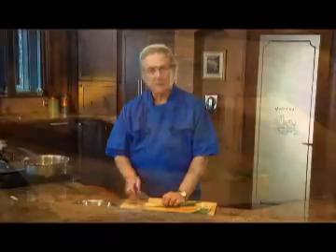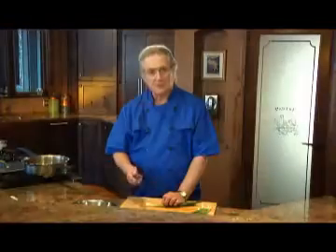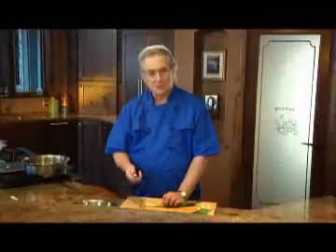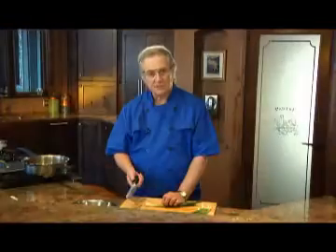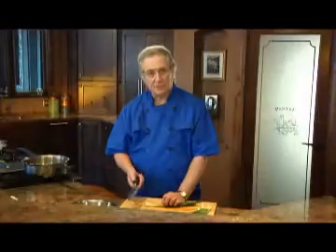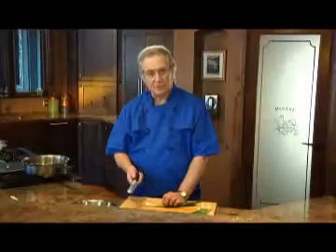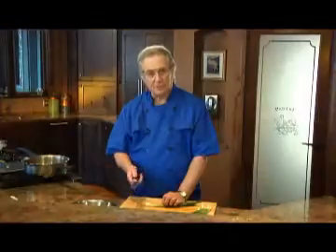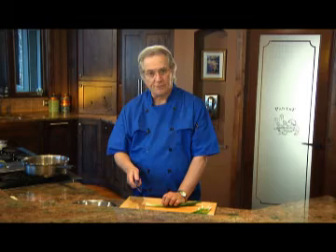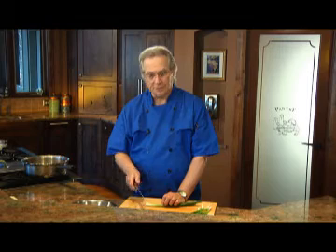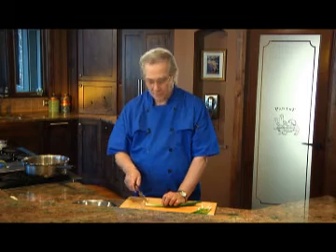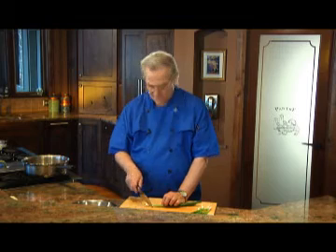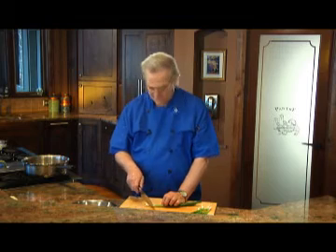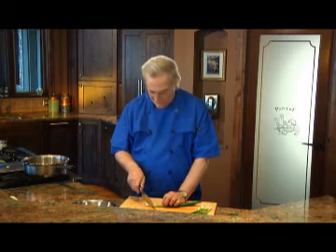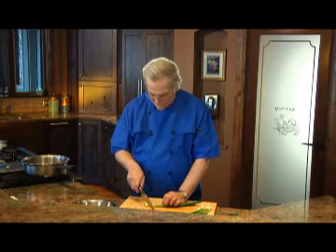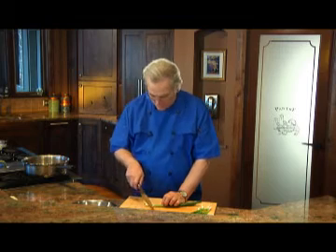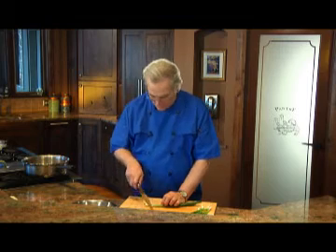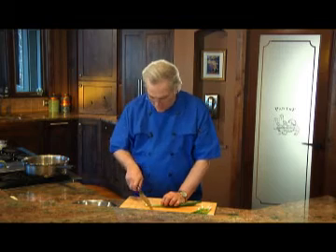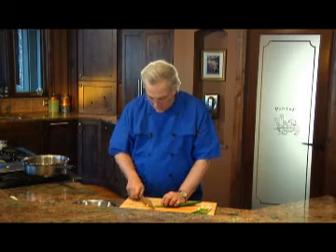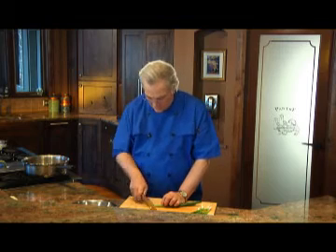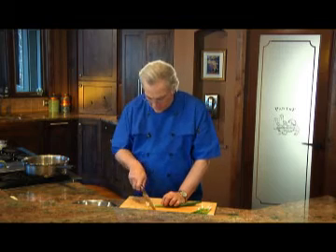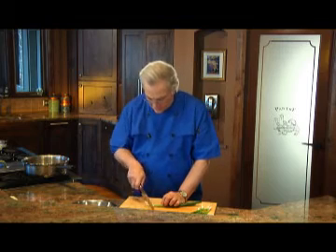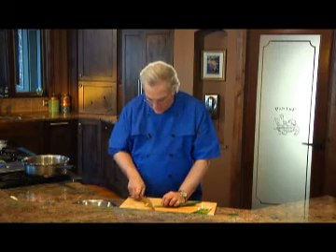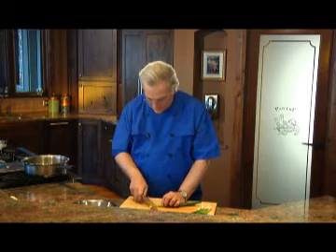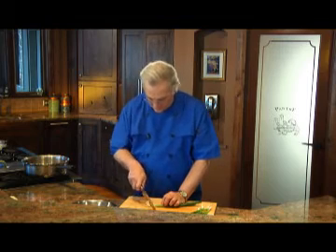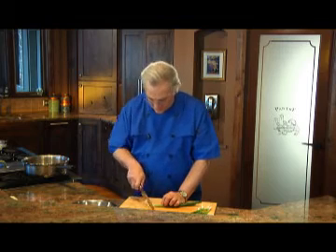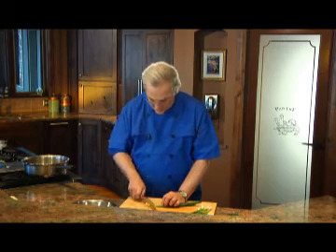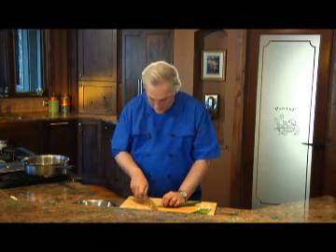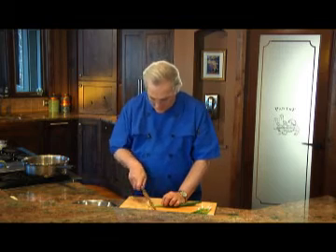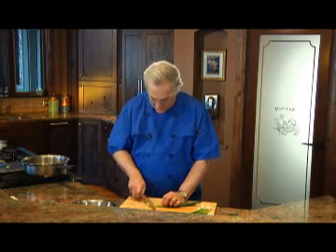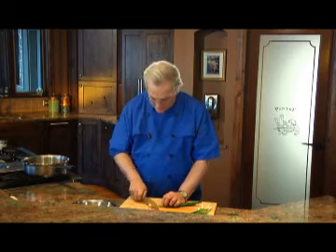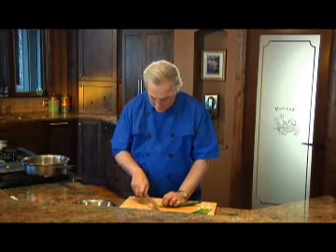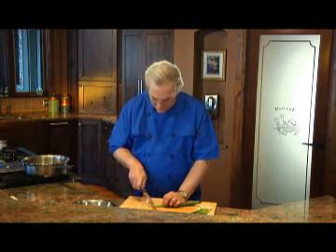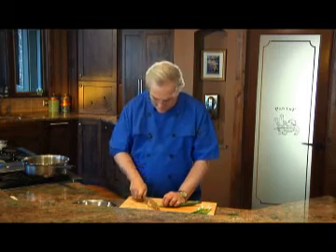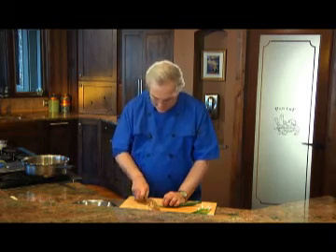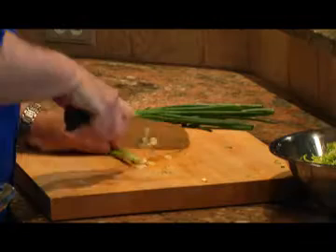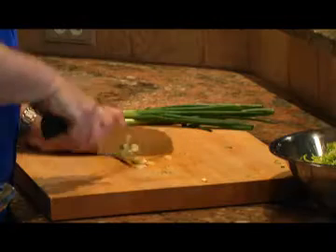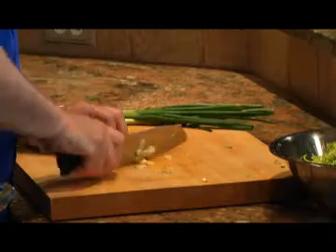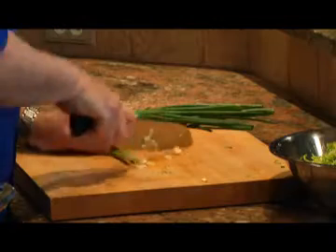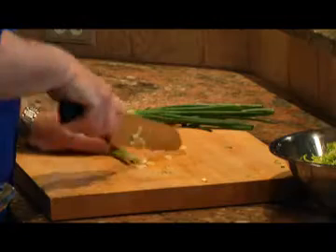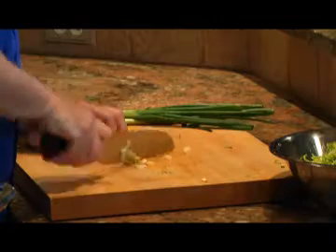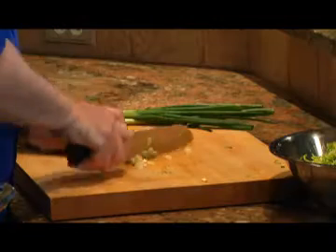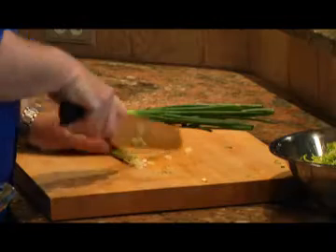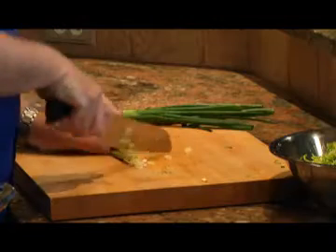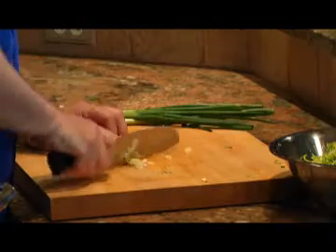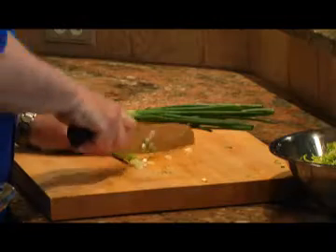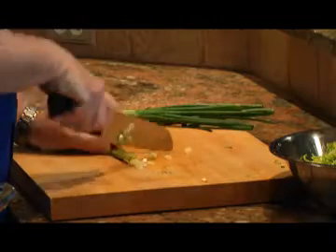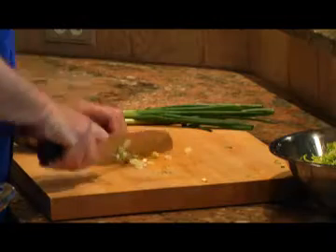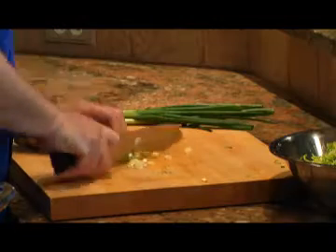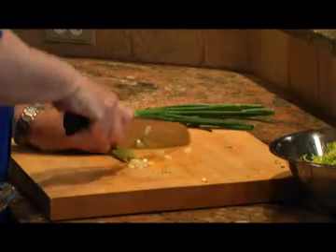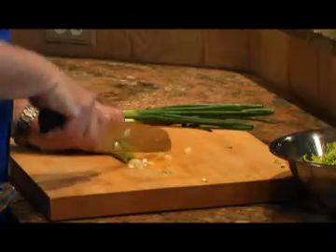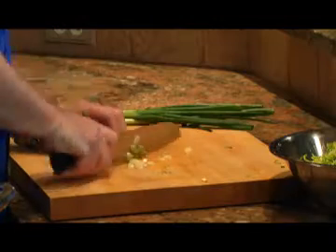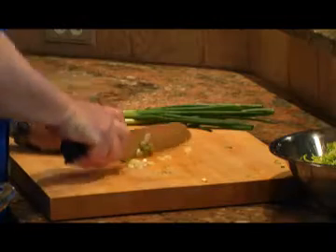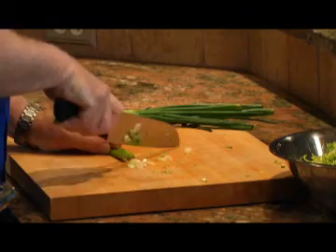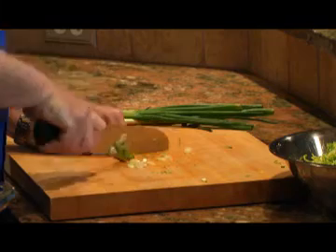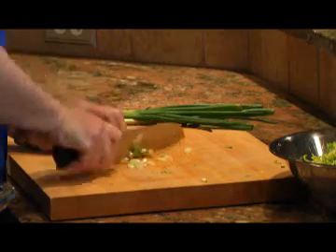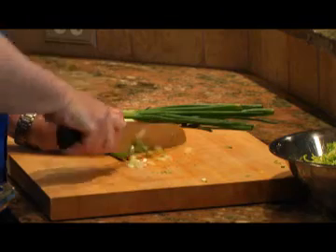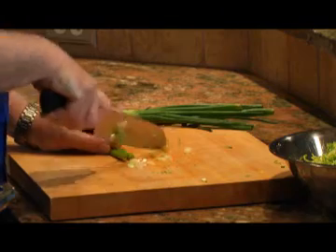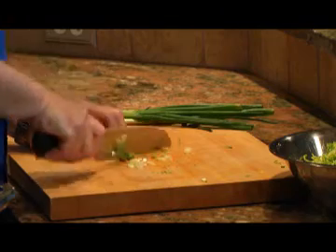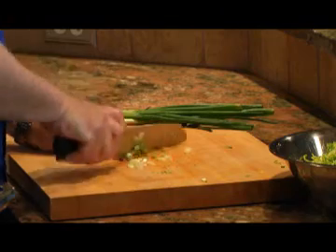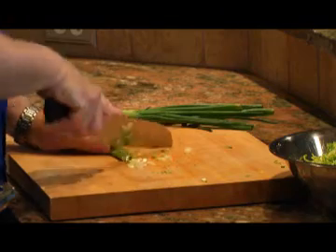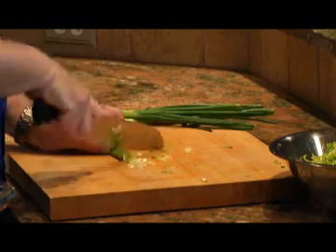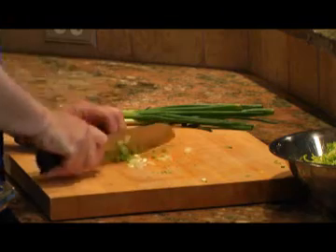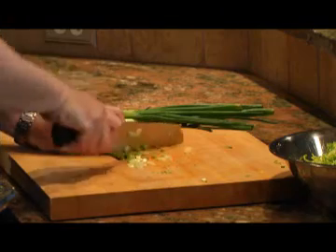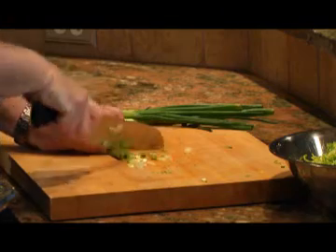Next, I'm going to thinly slice some green onions on the bias, and then I will add those to the brussel sprouts, including the green parts.